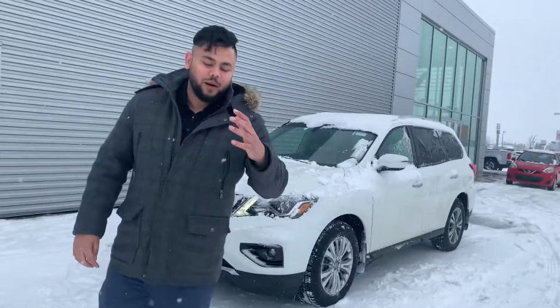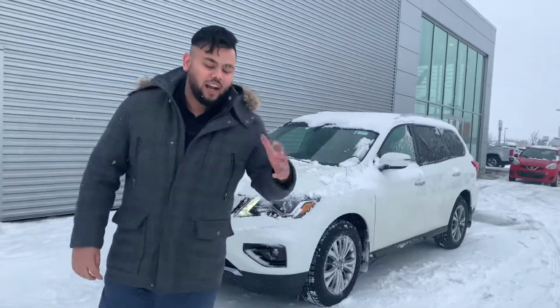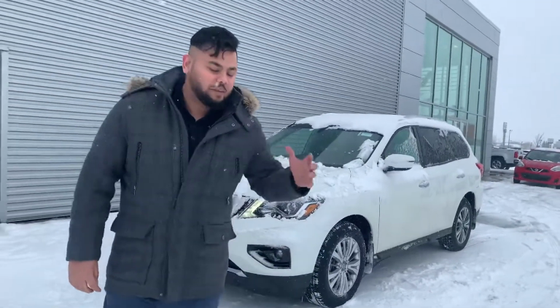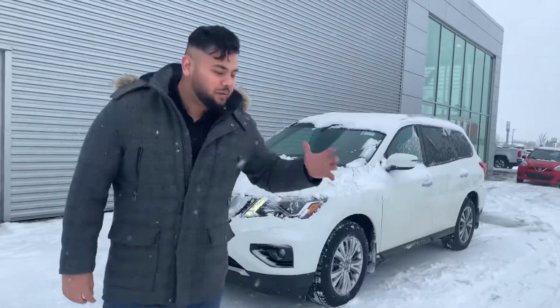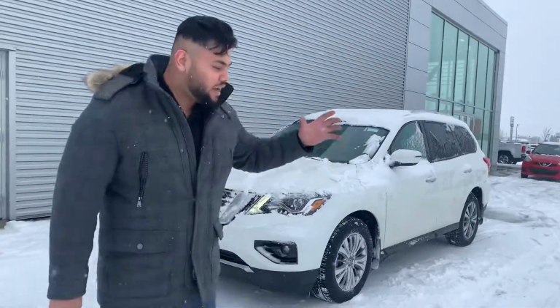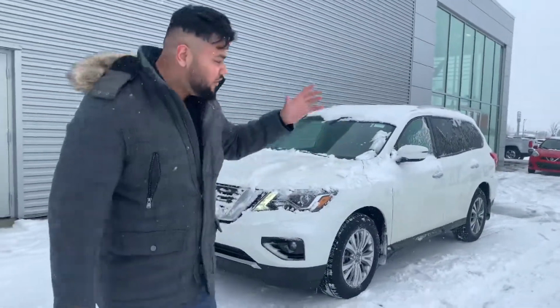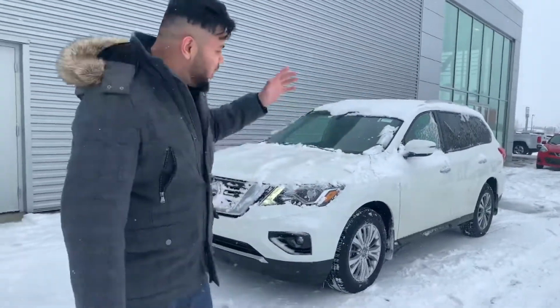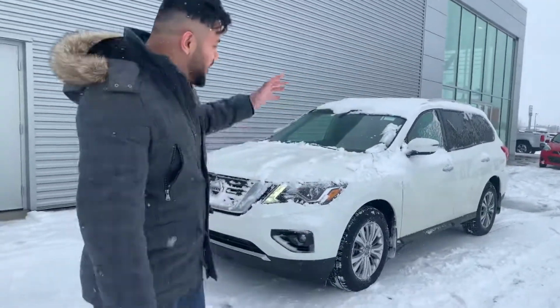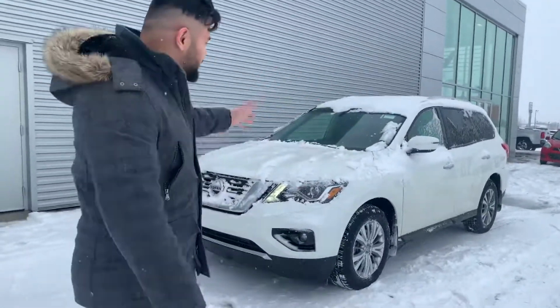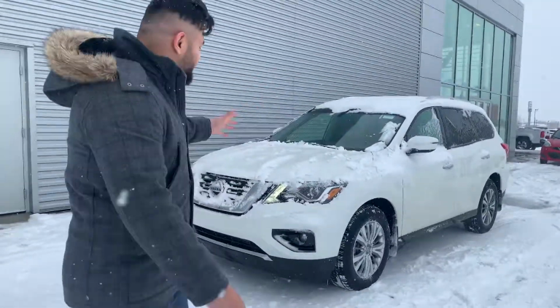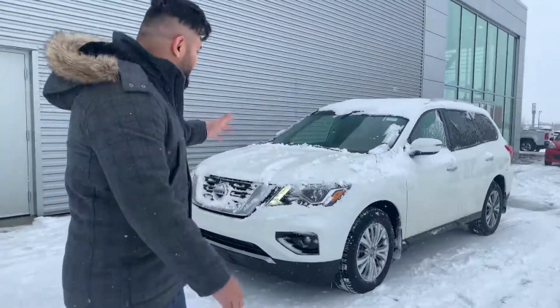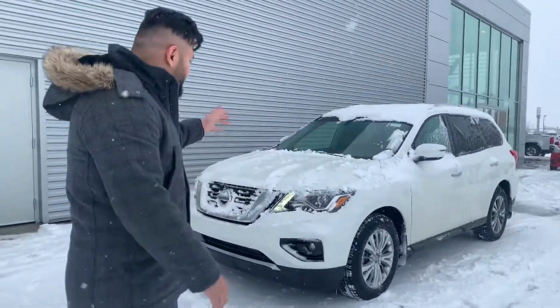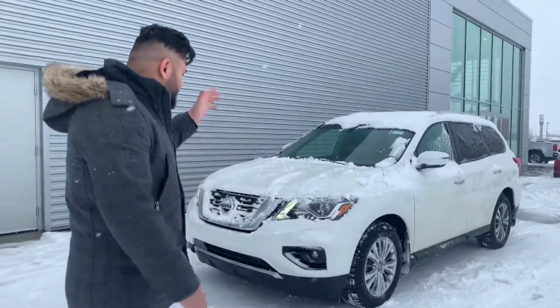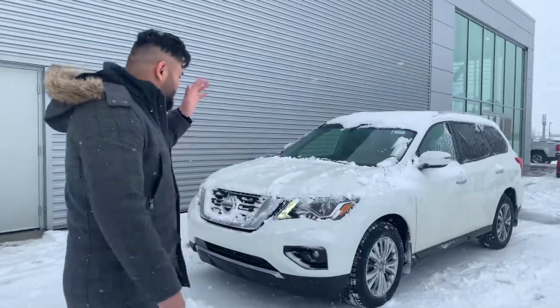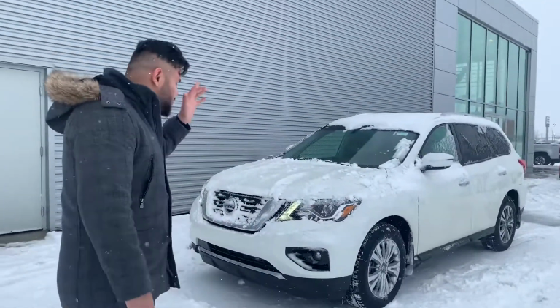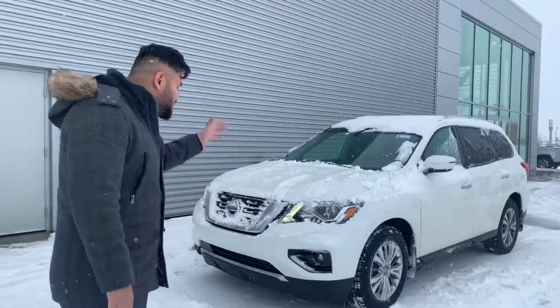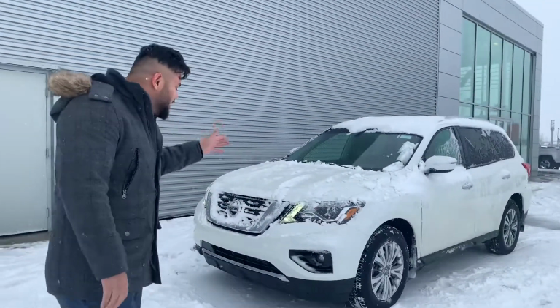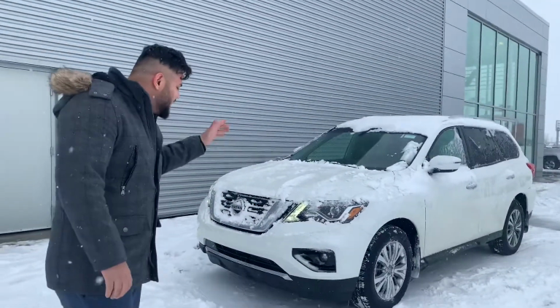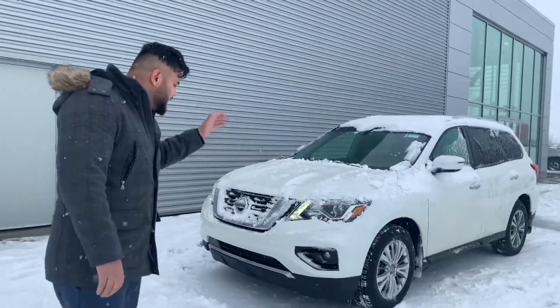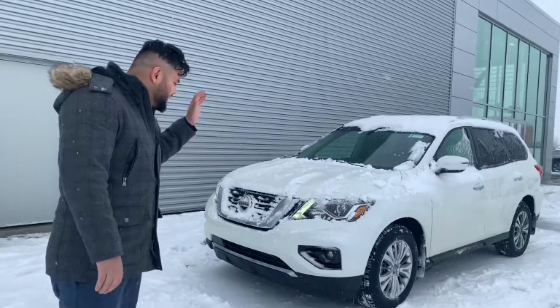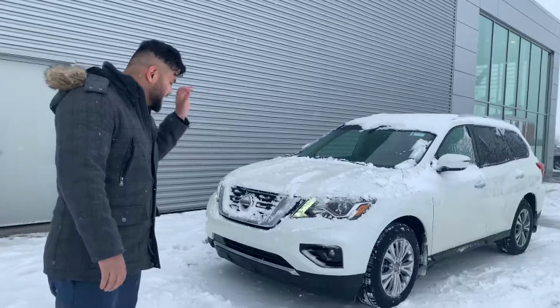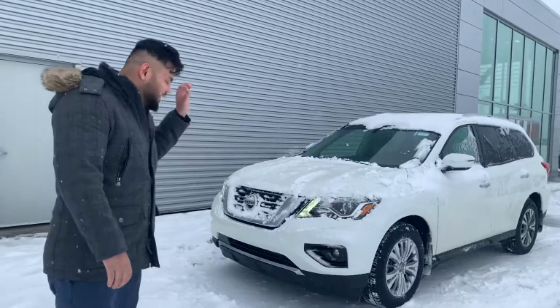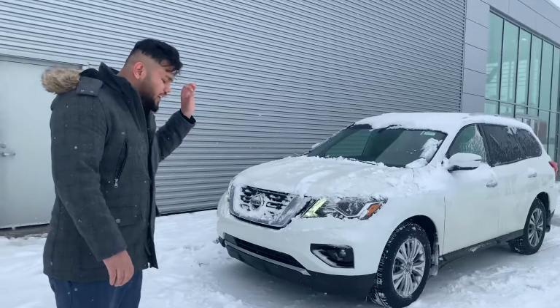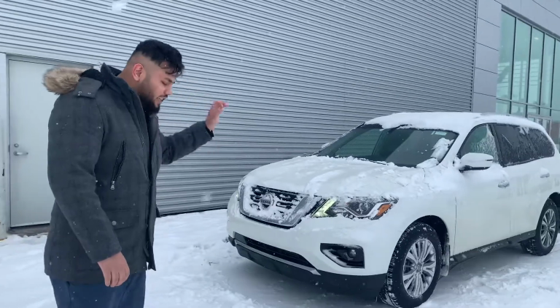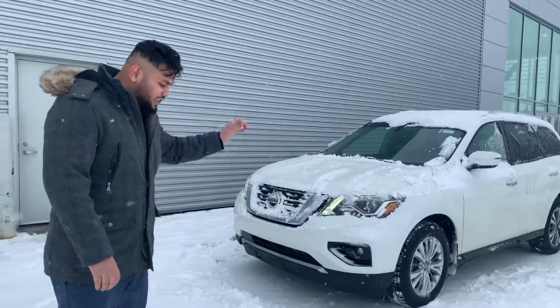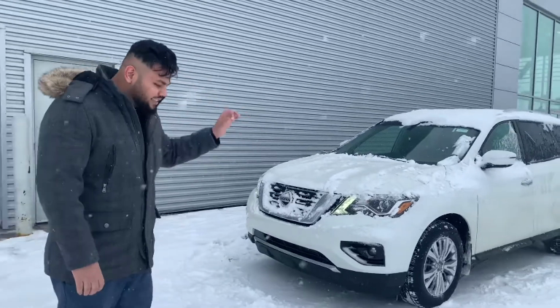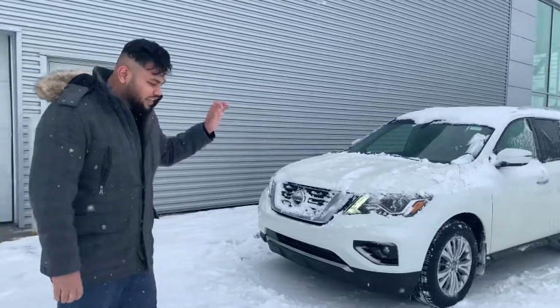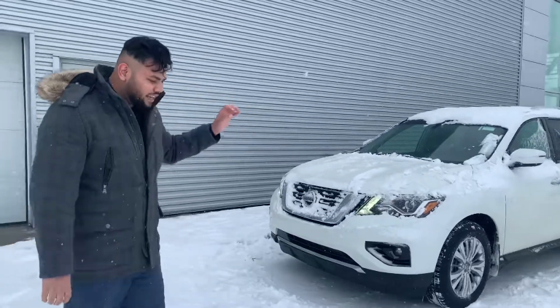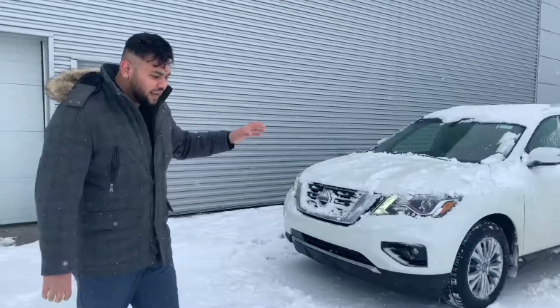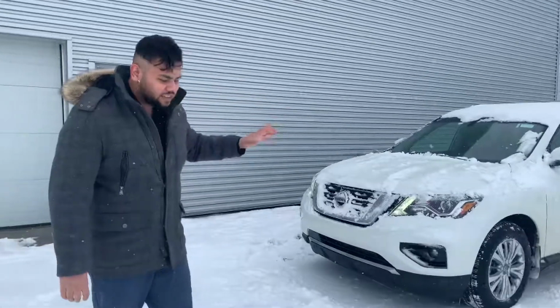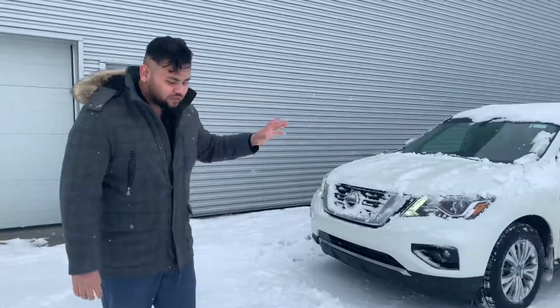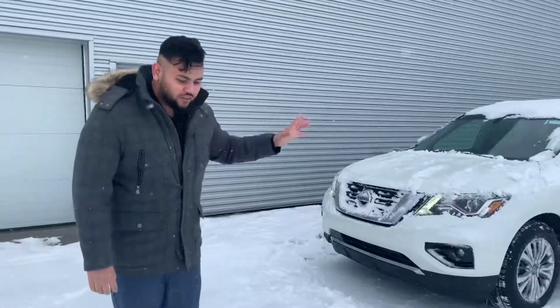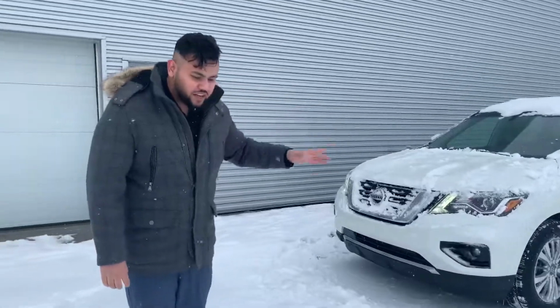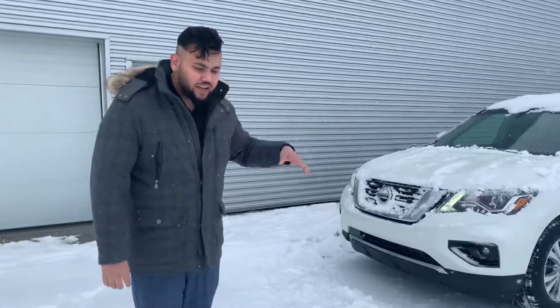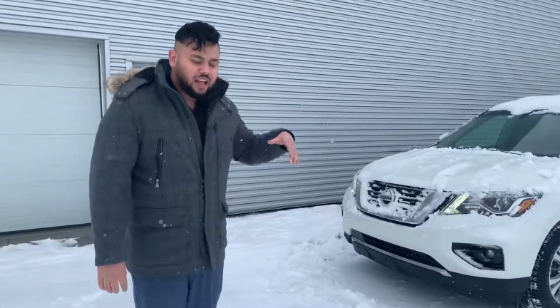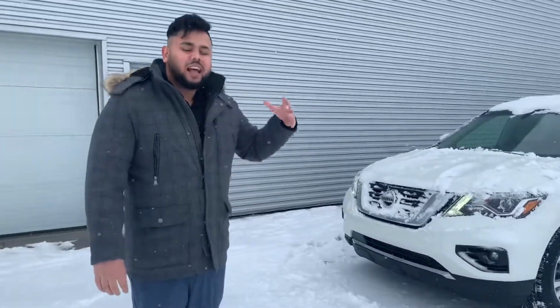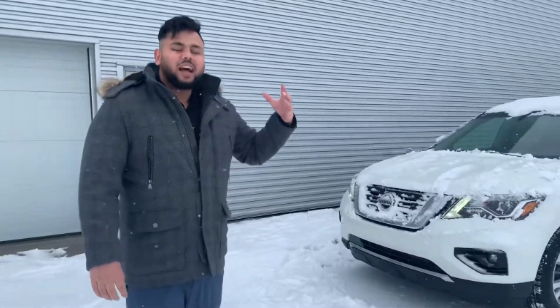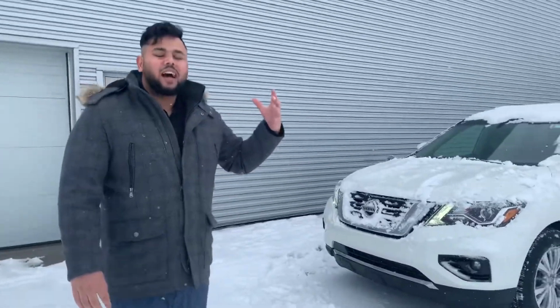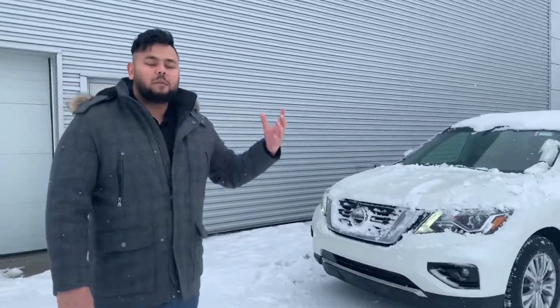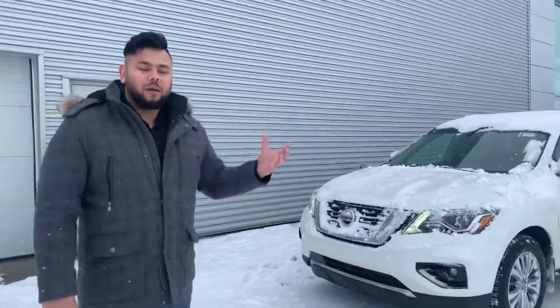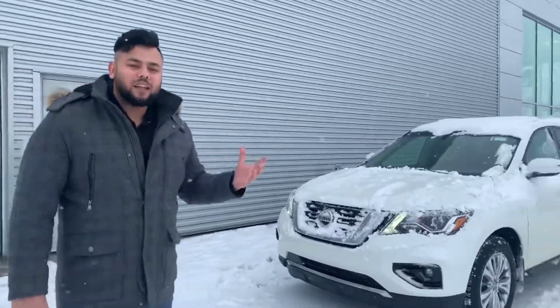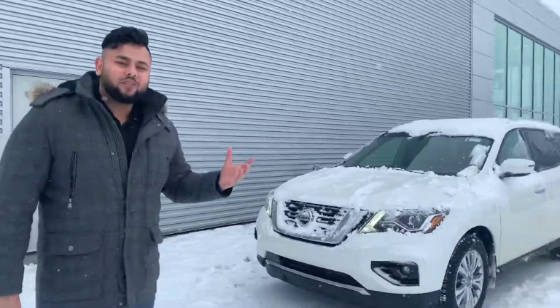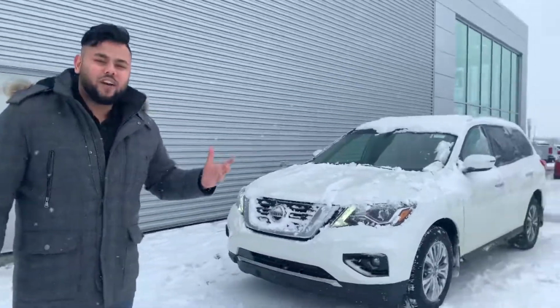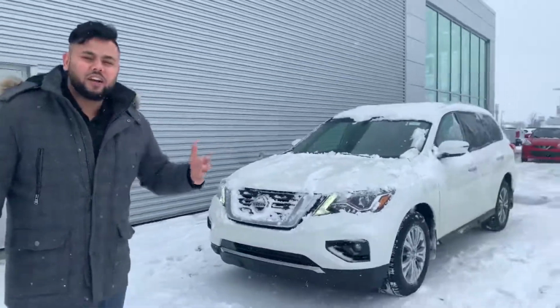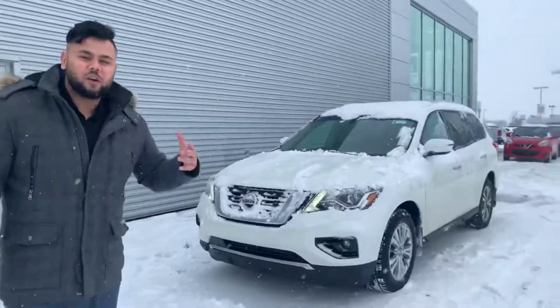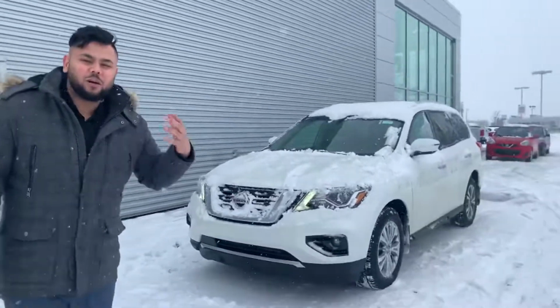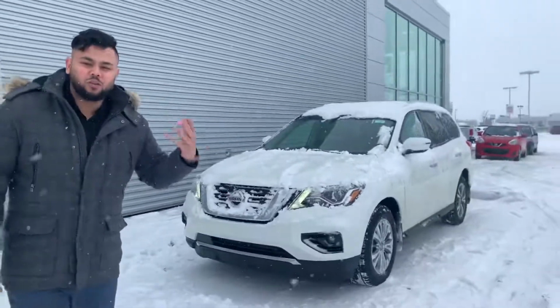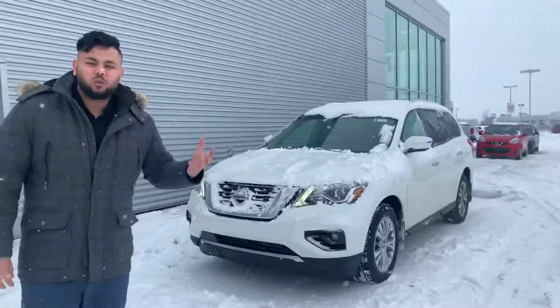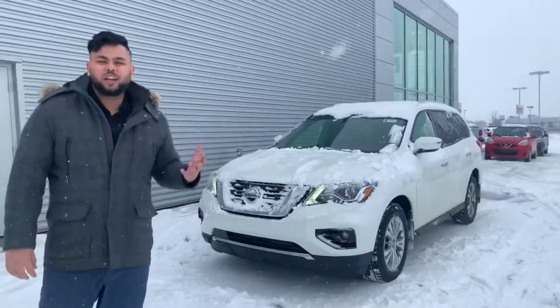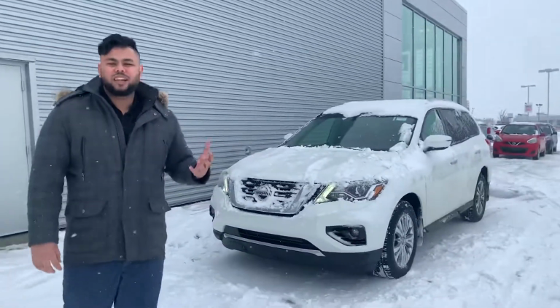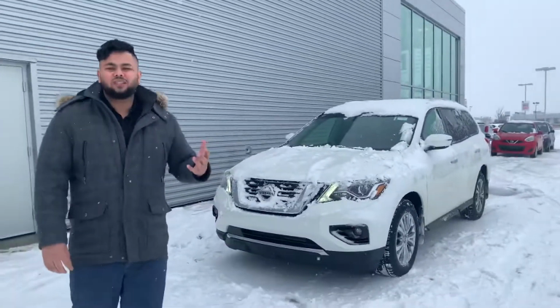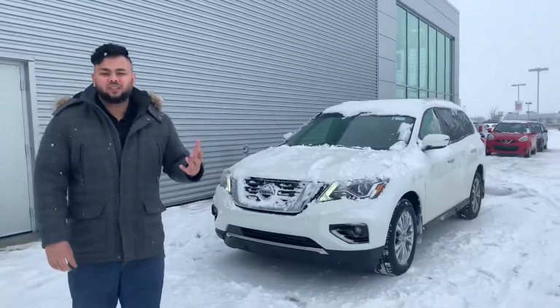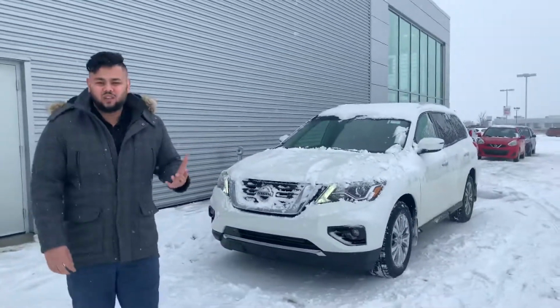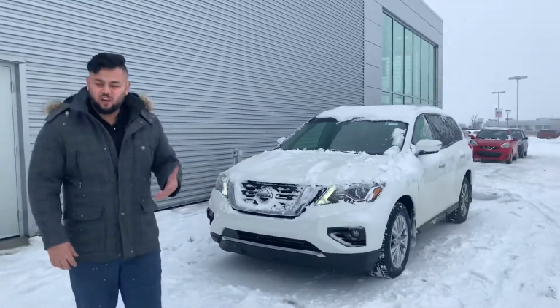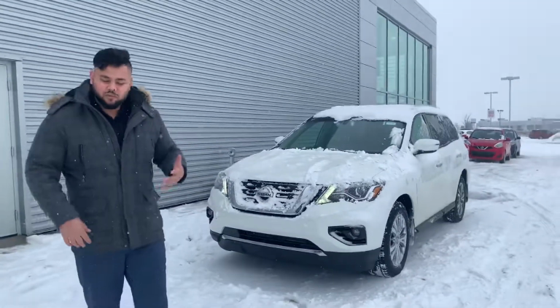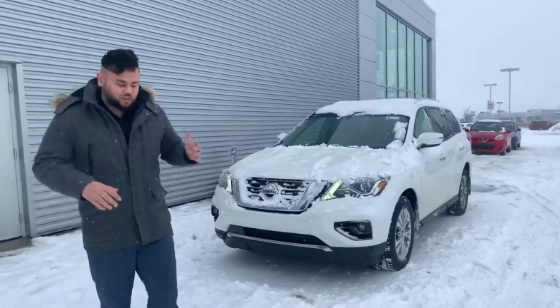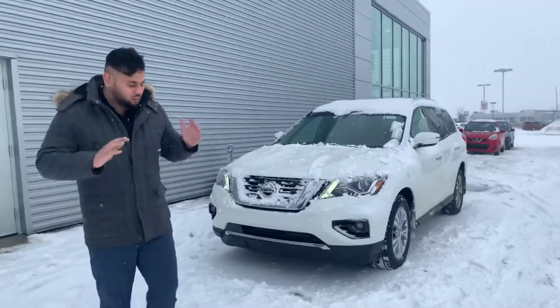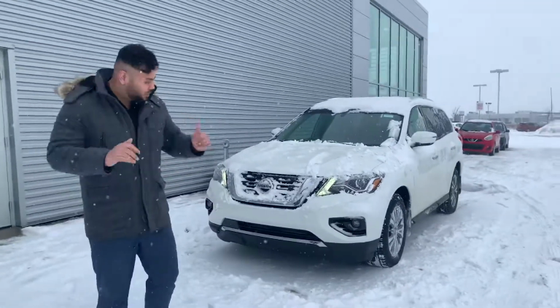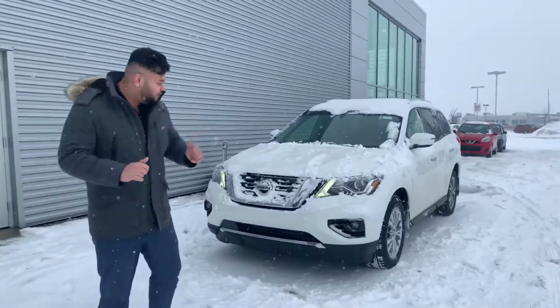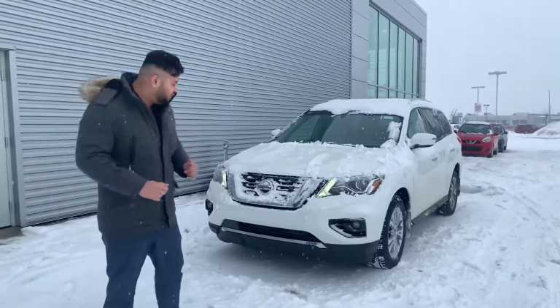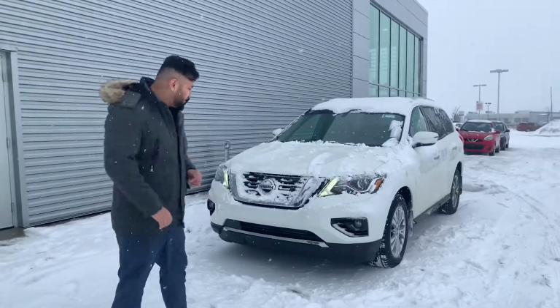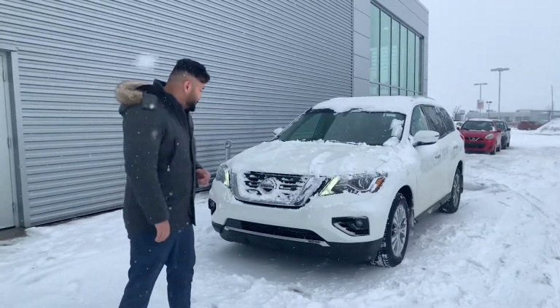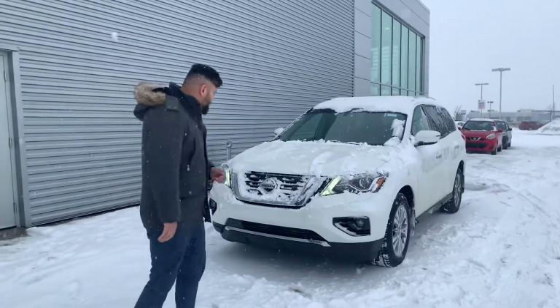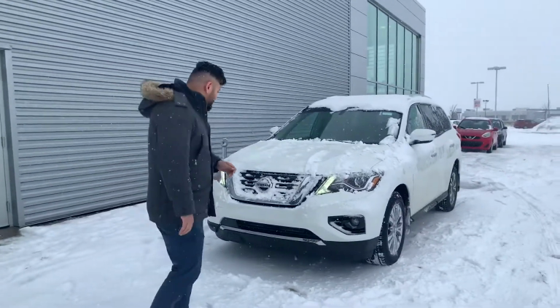So behind me, I have an option for you. This is the 2019 Nissan SV Pathfinder, about 20,000 kilometers, so perfect condition.